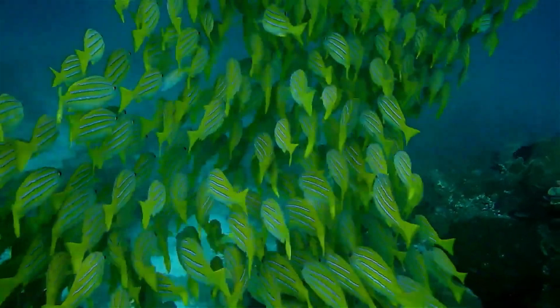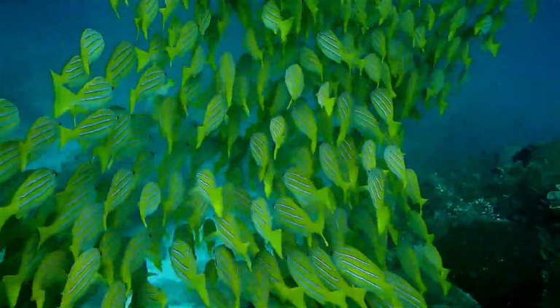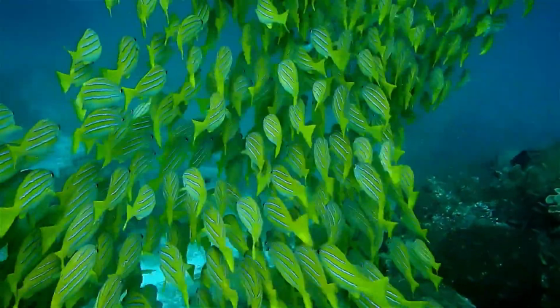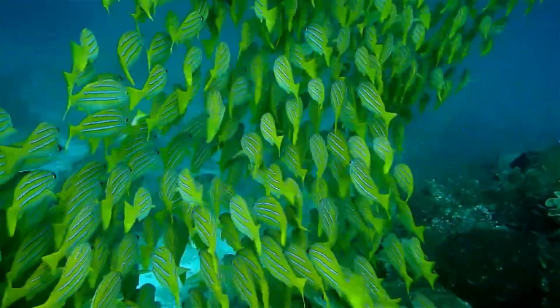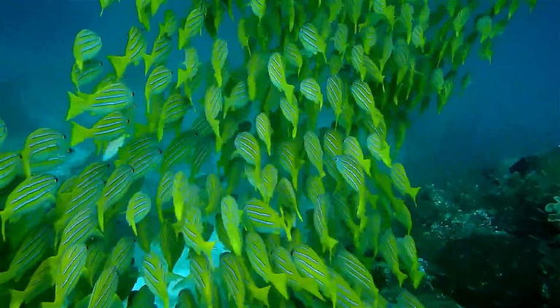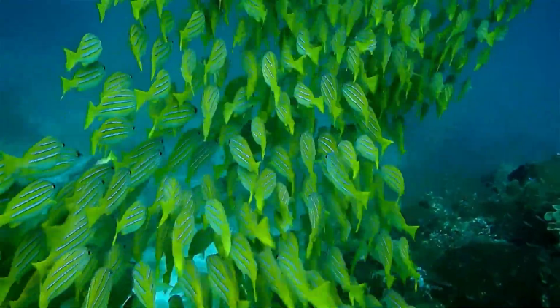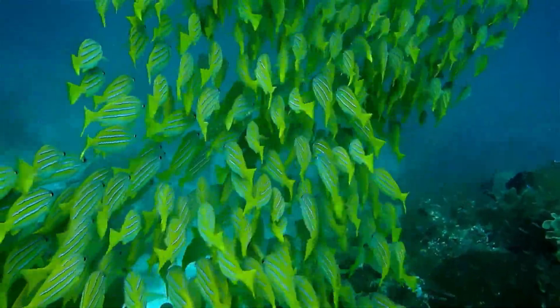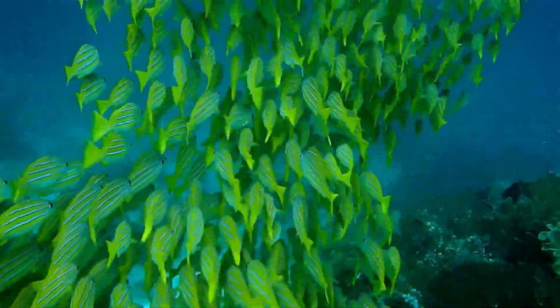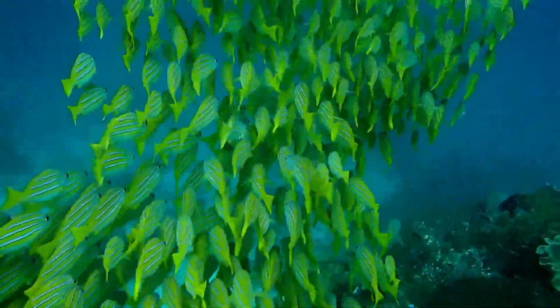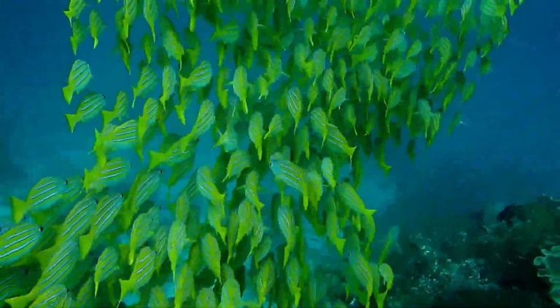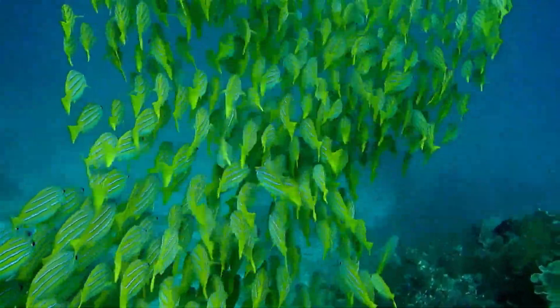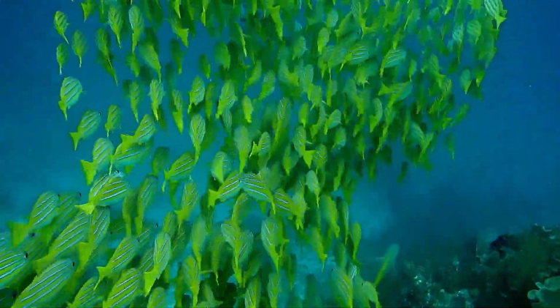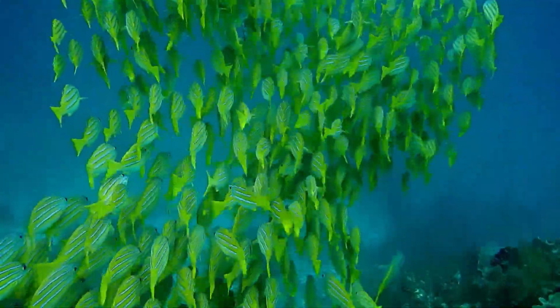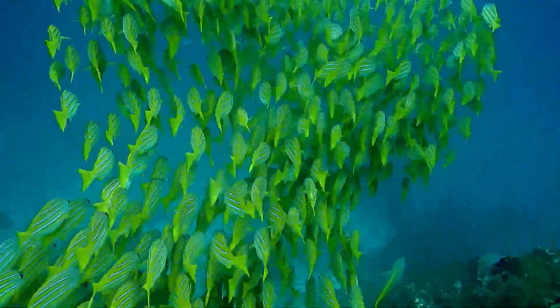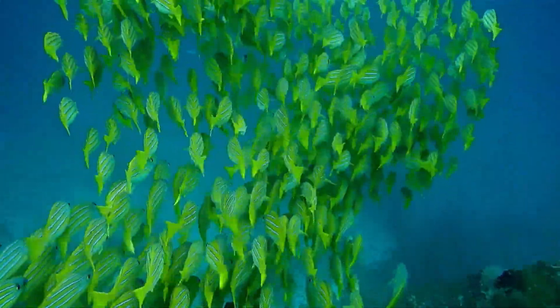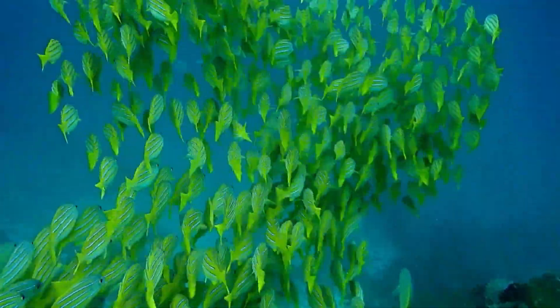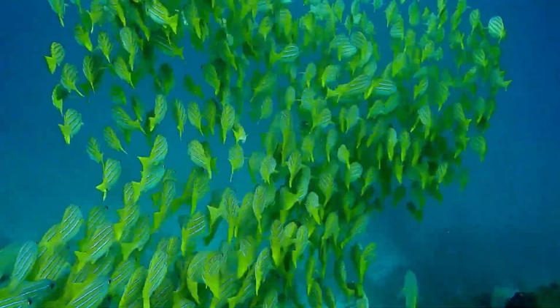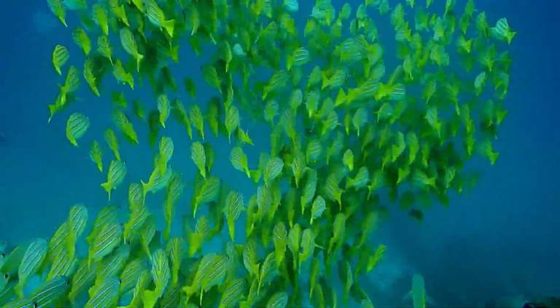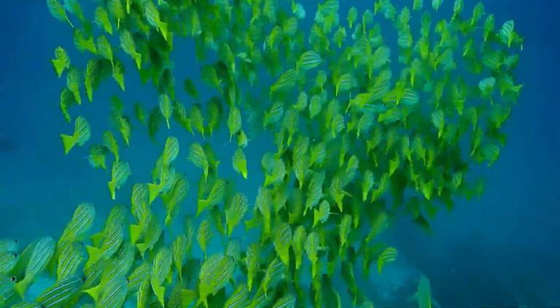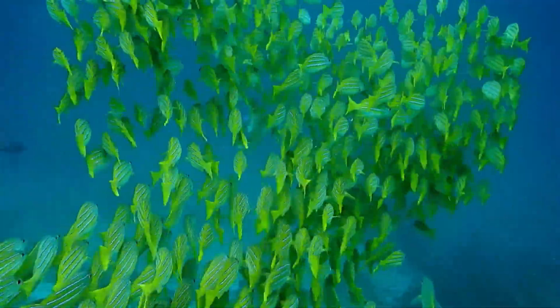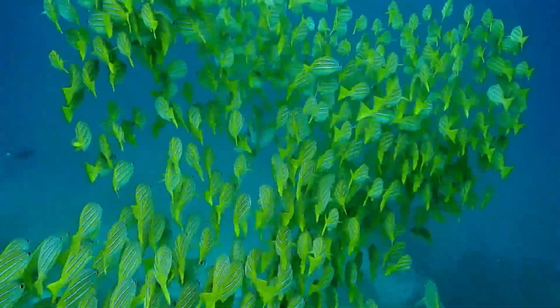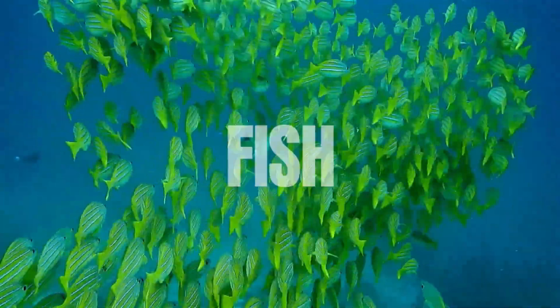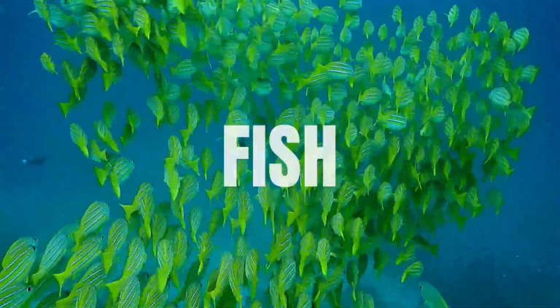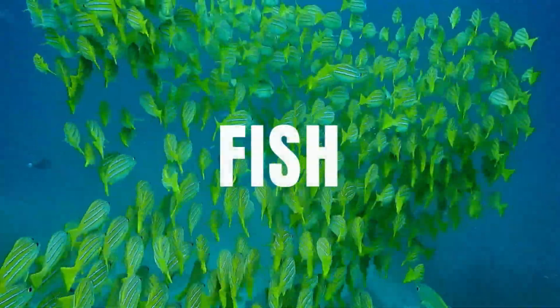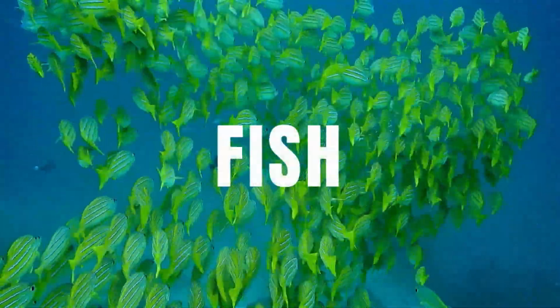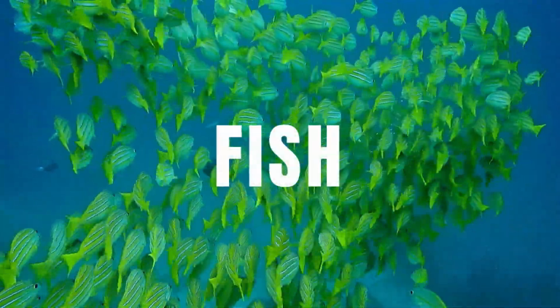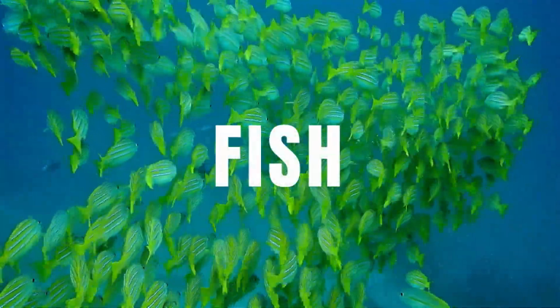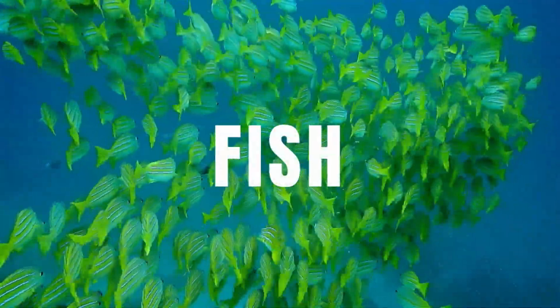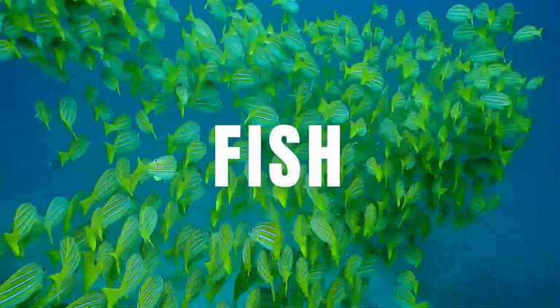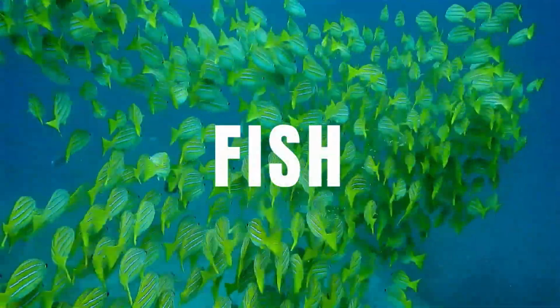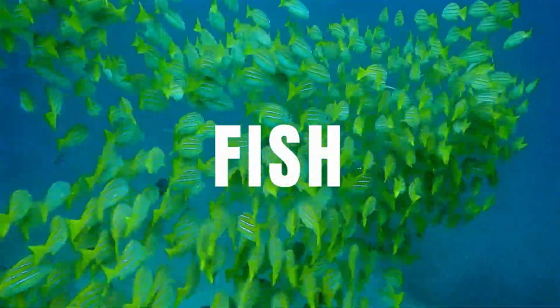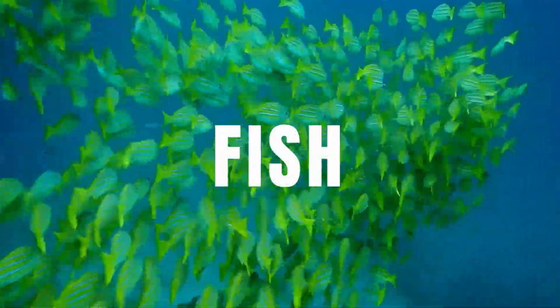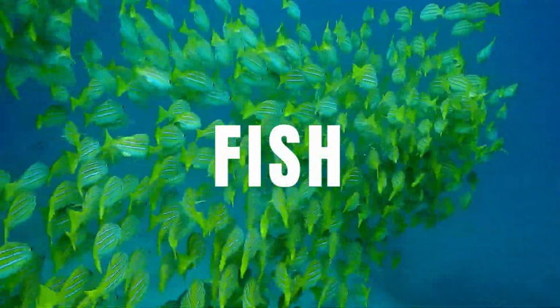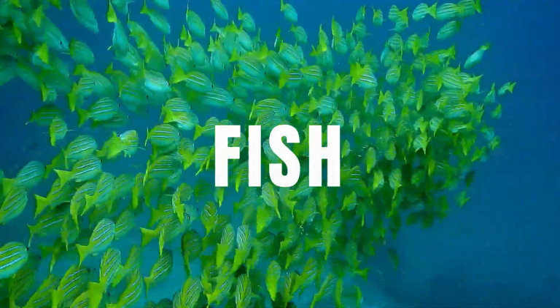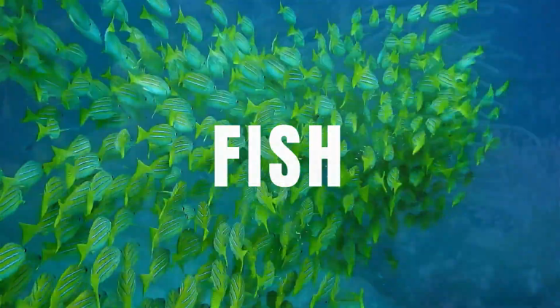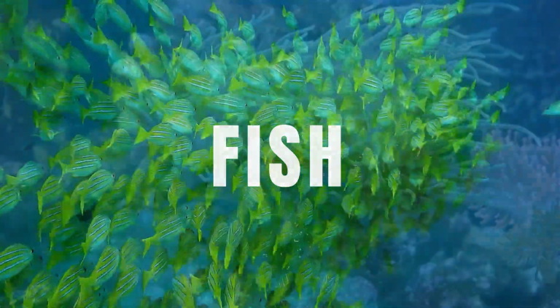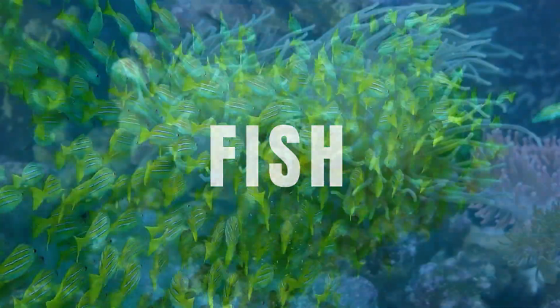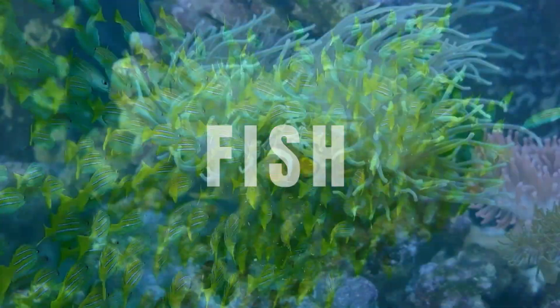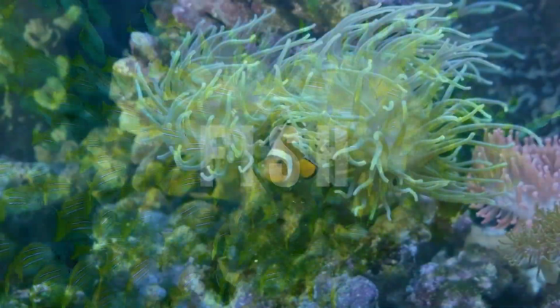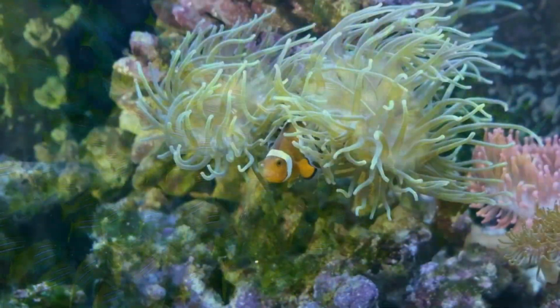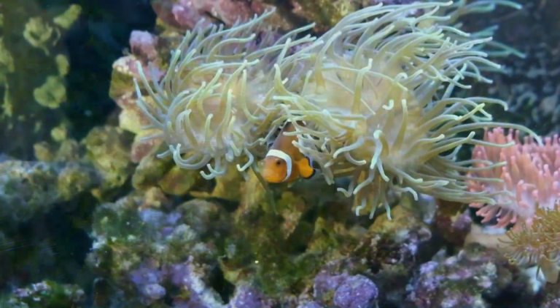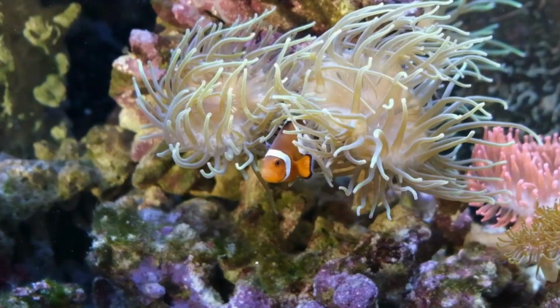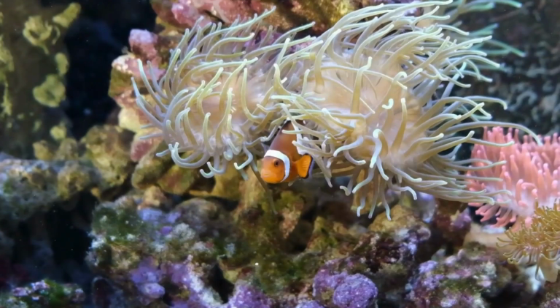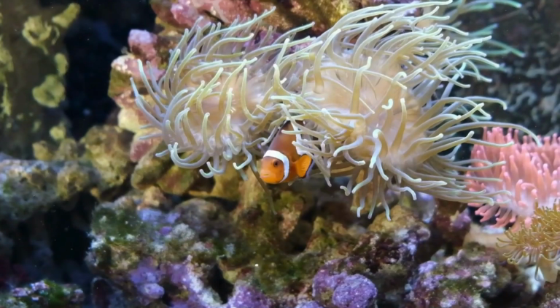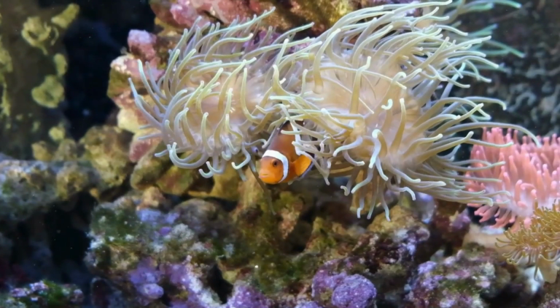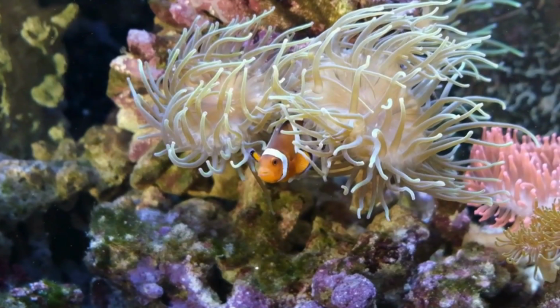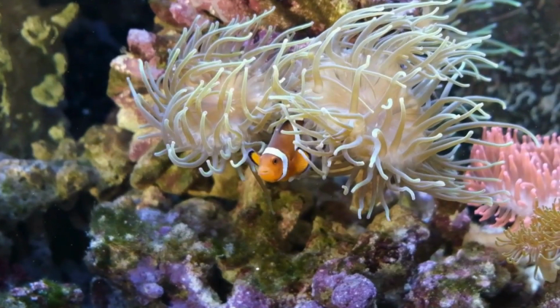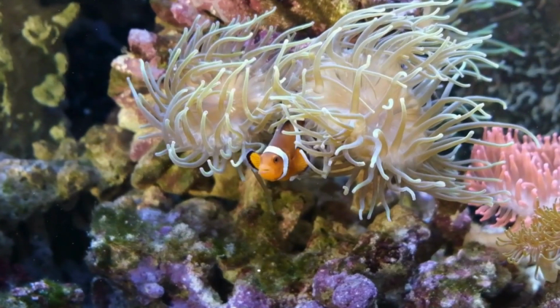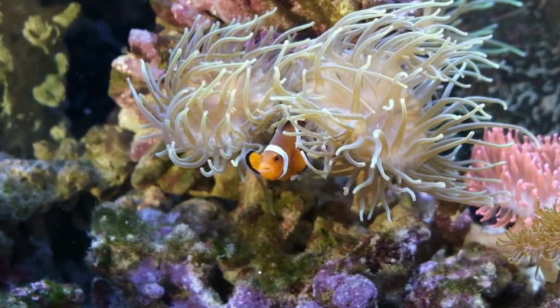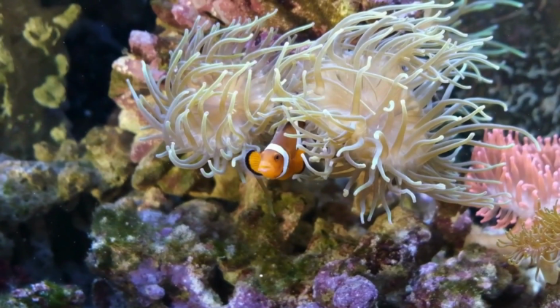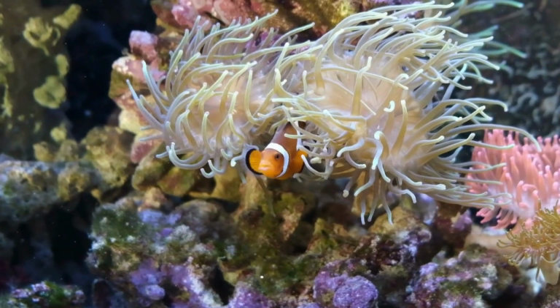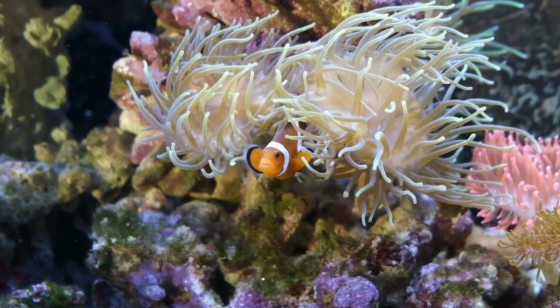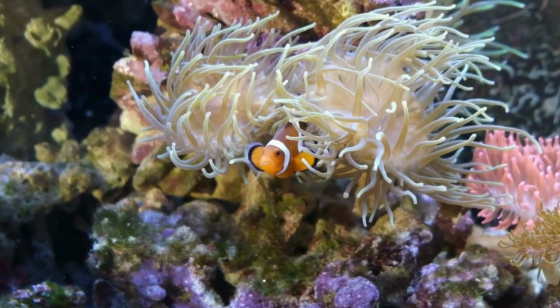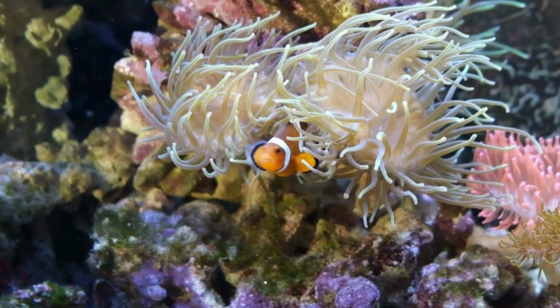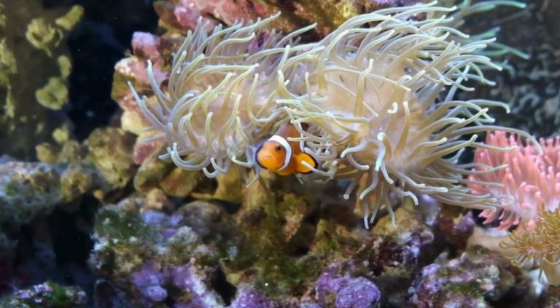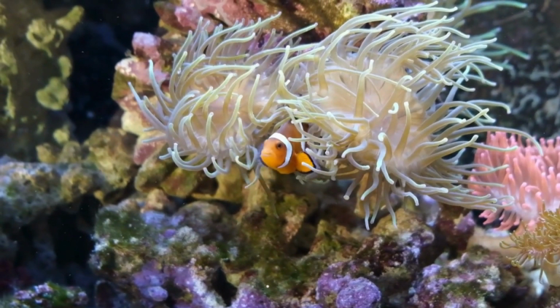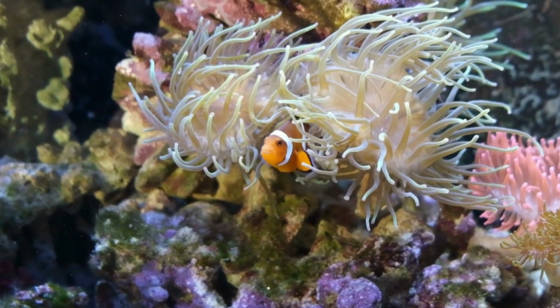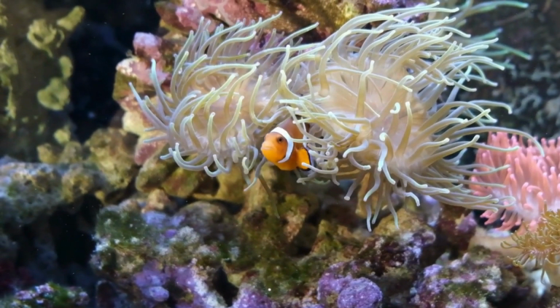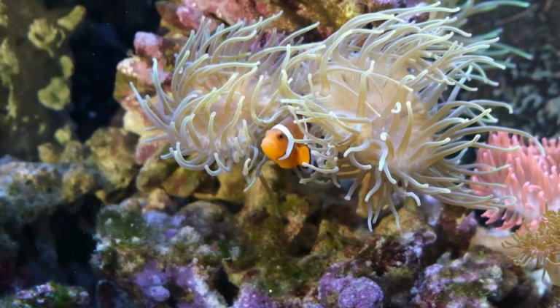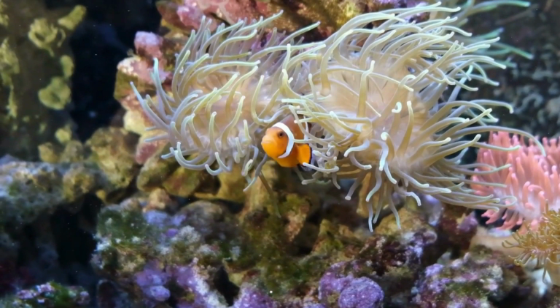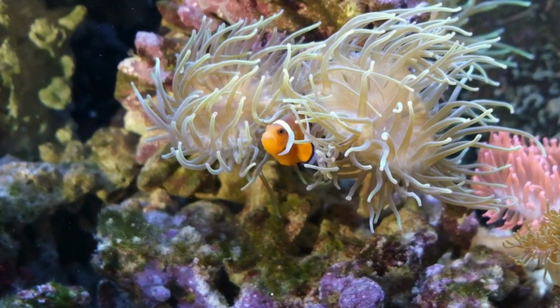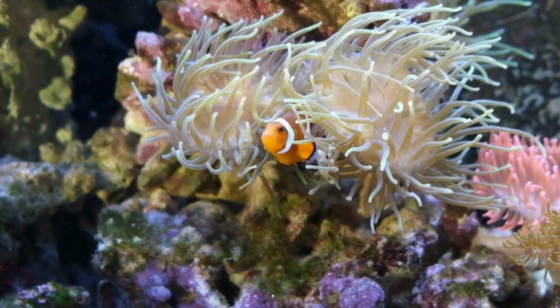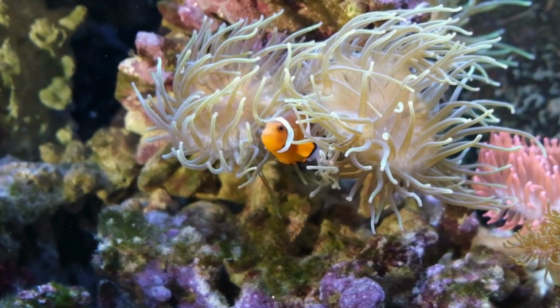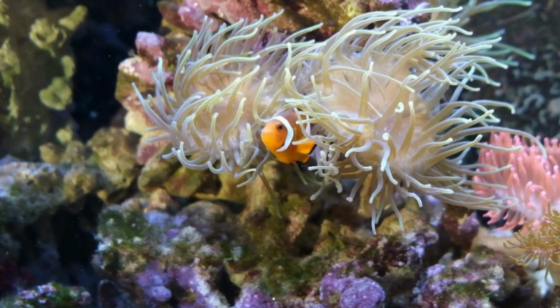Today we are going to explore different types of fish. But first, let's find out what defines a fish.